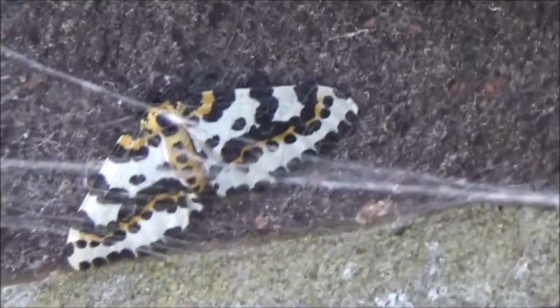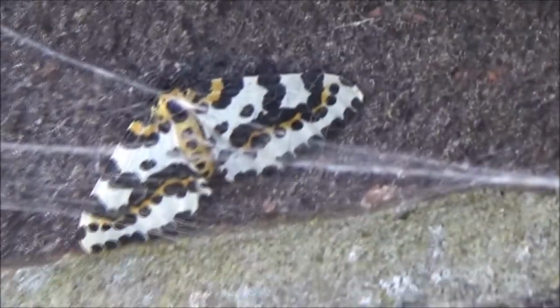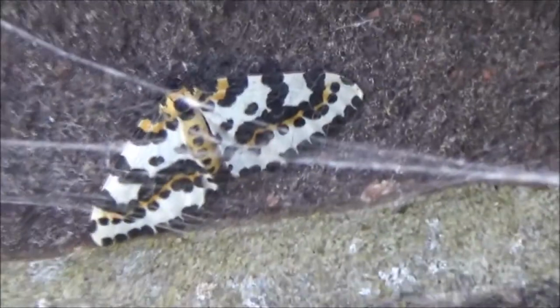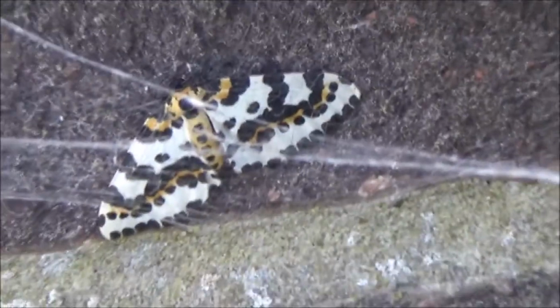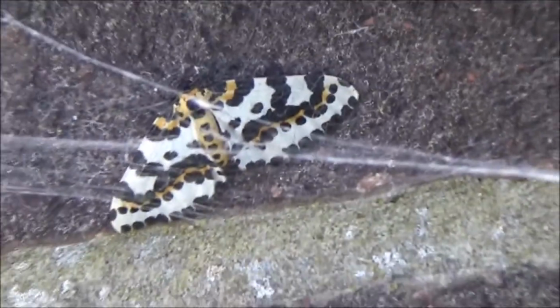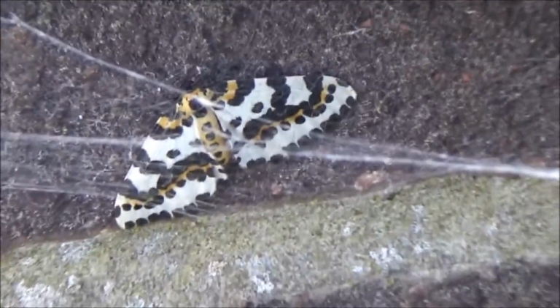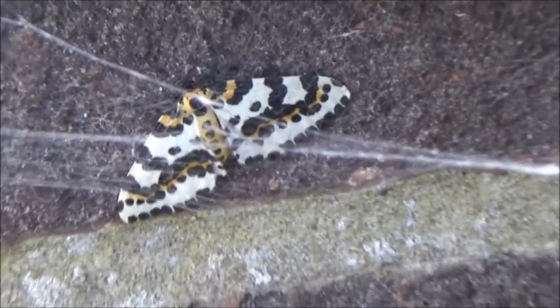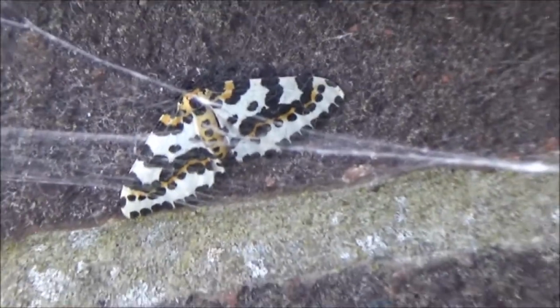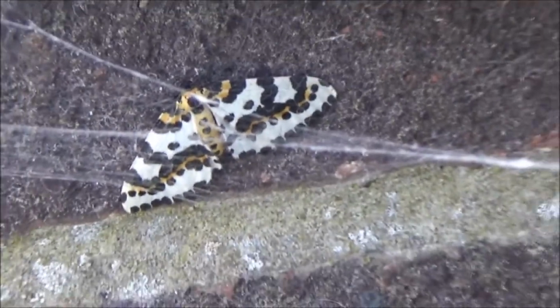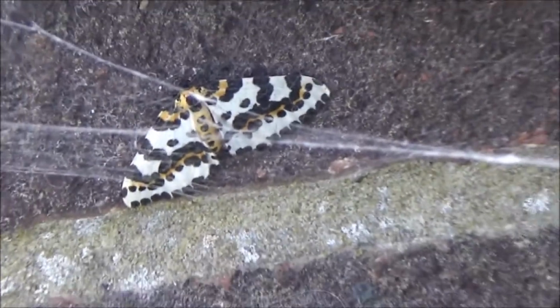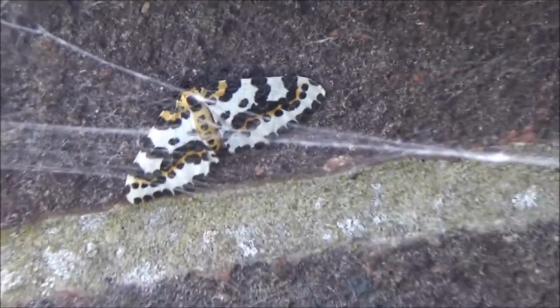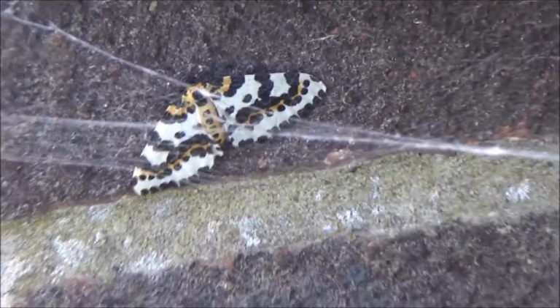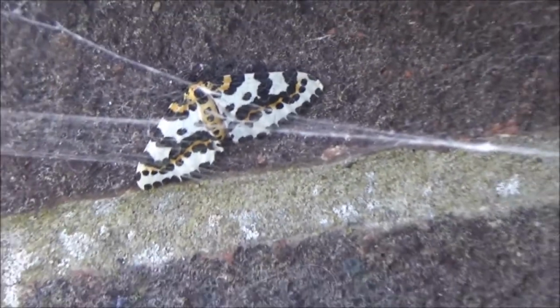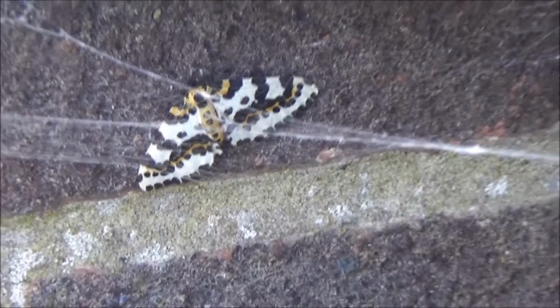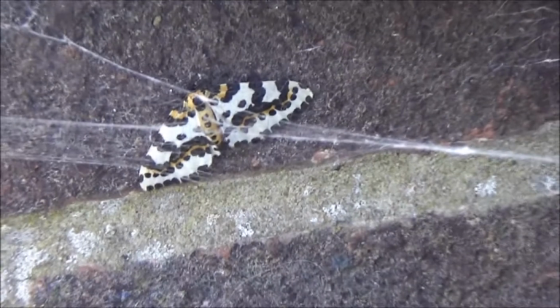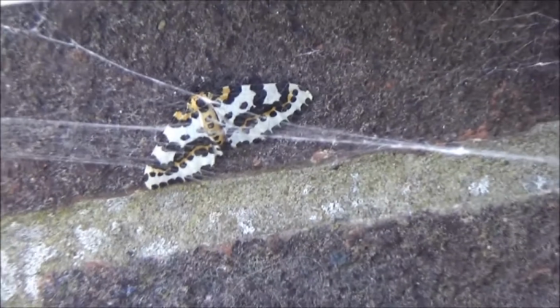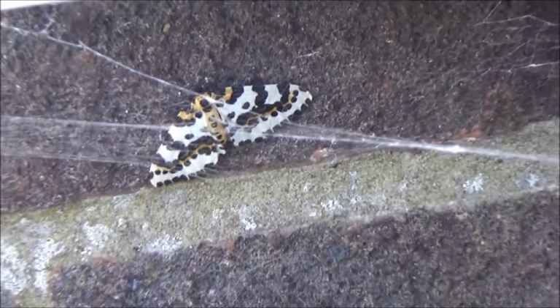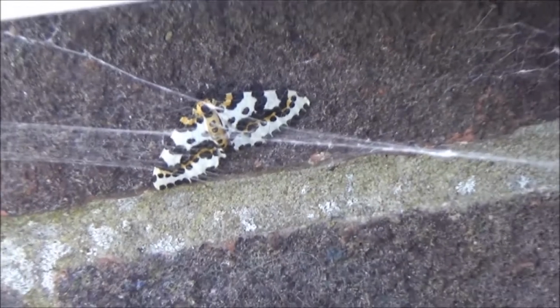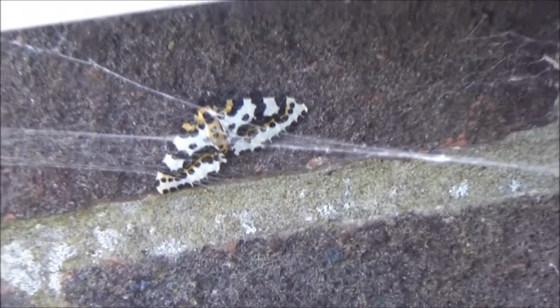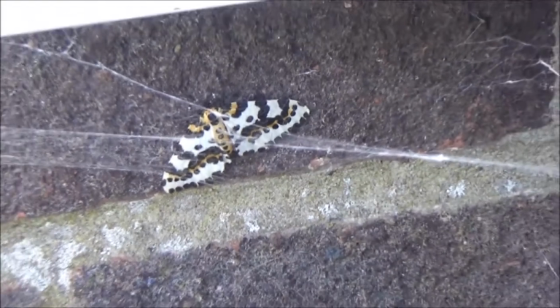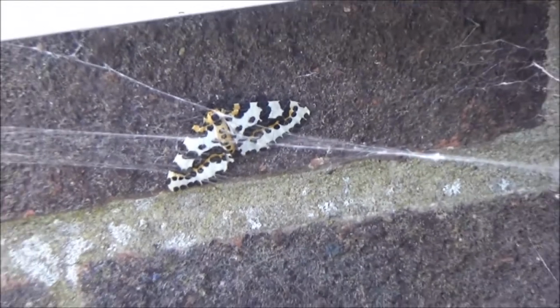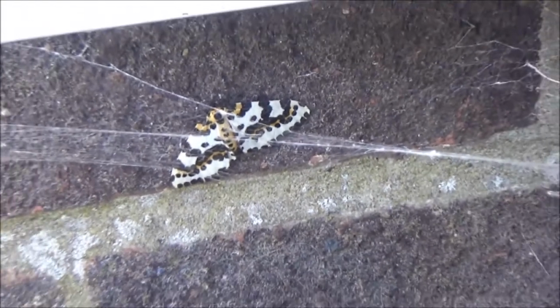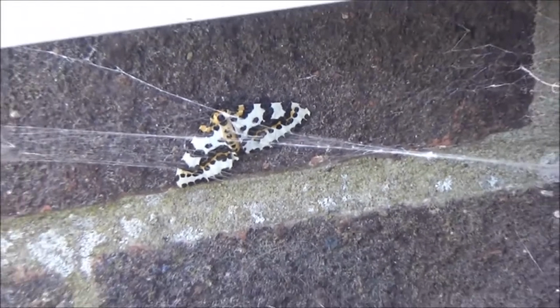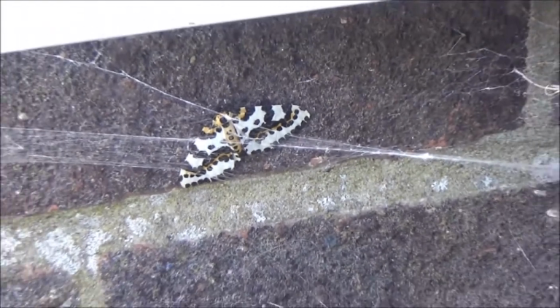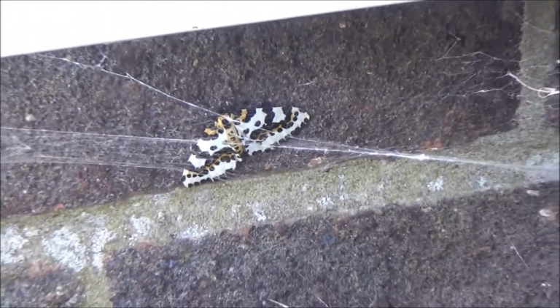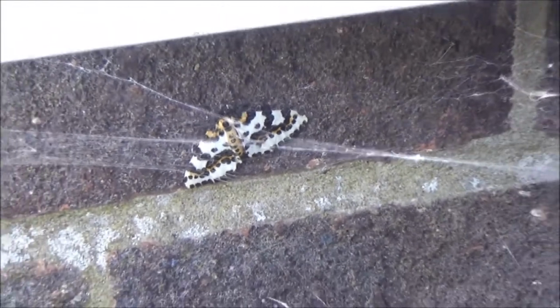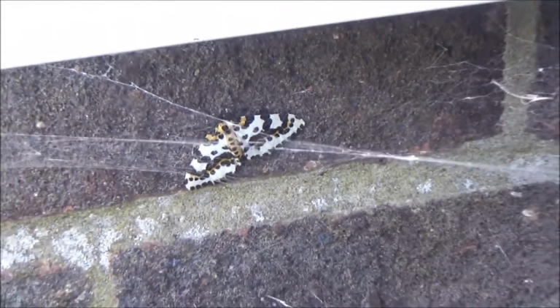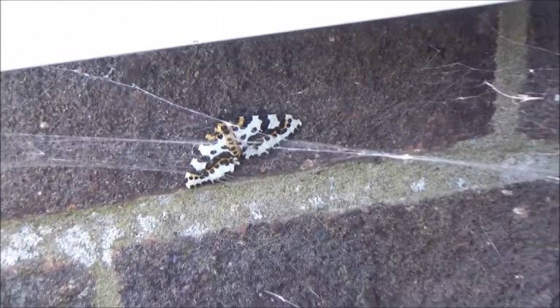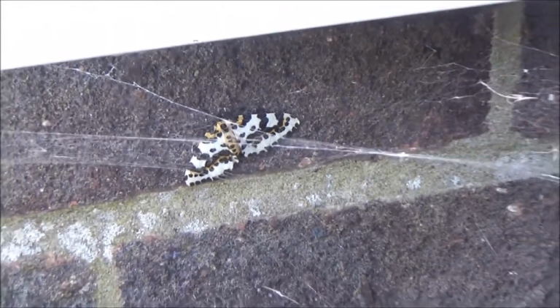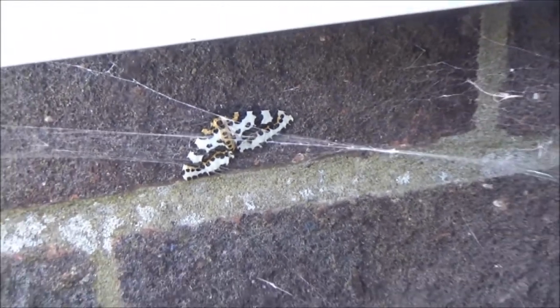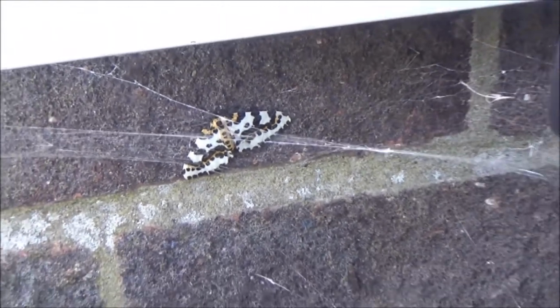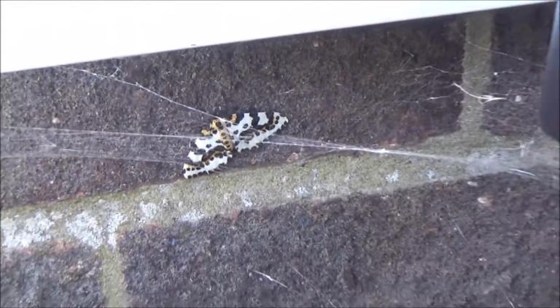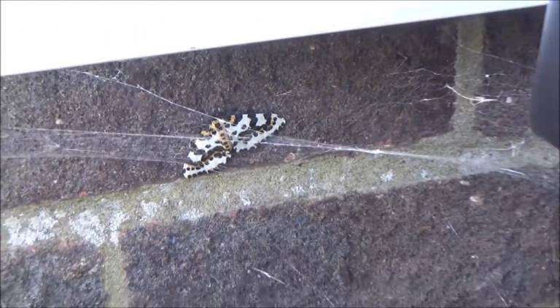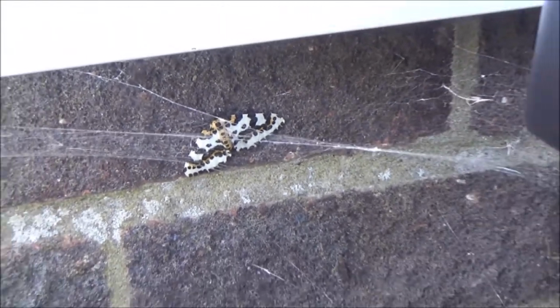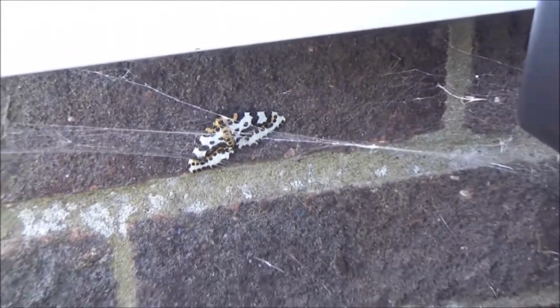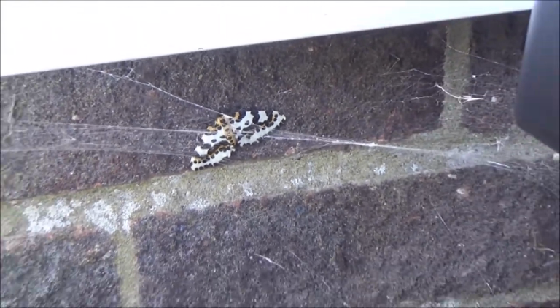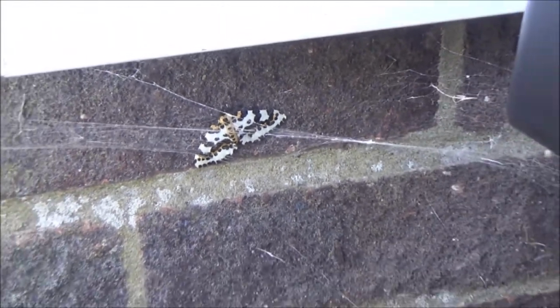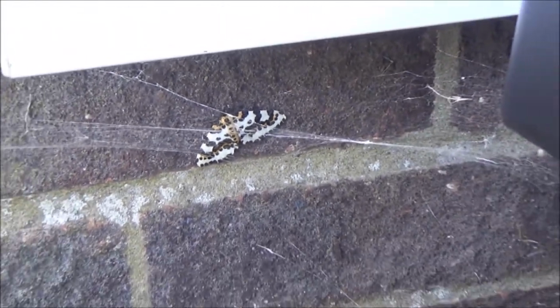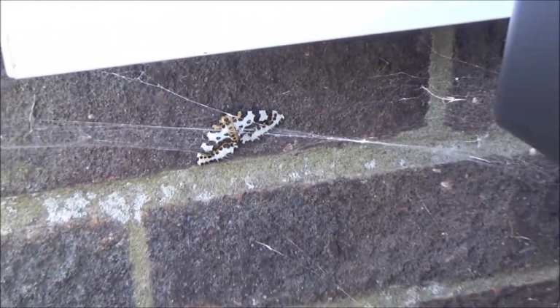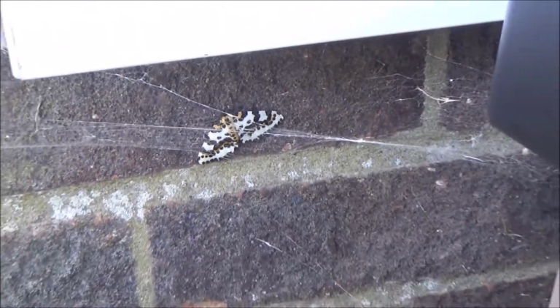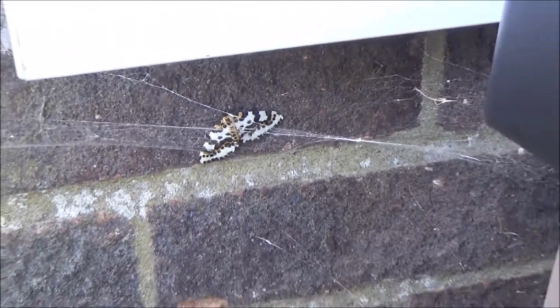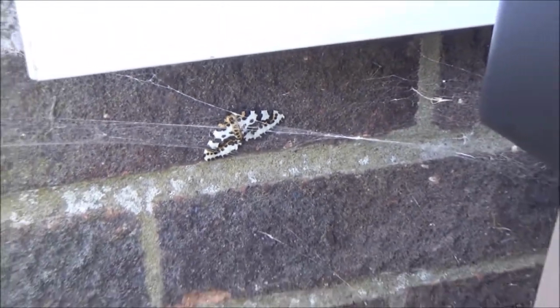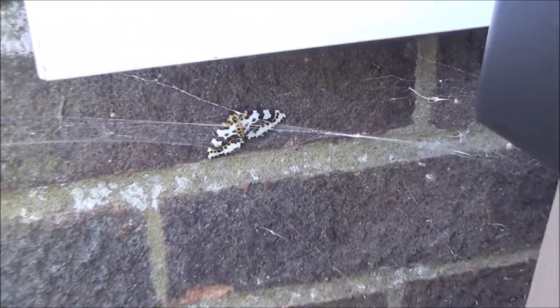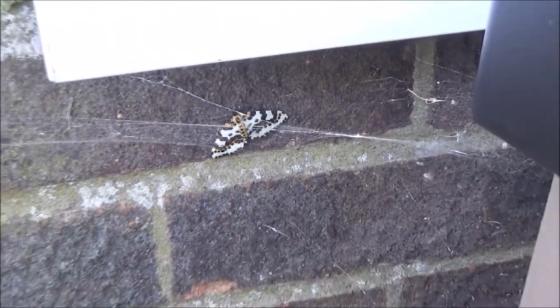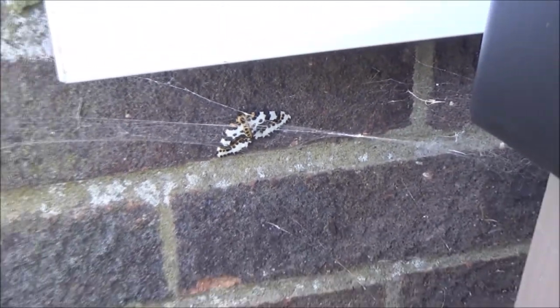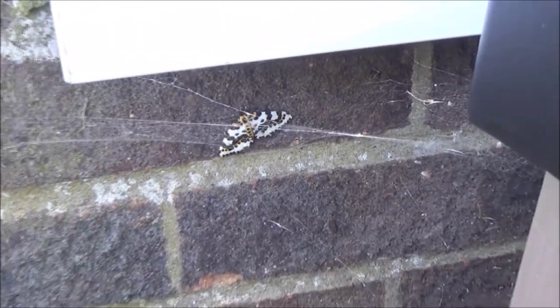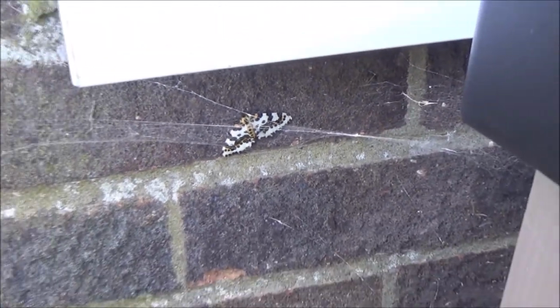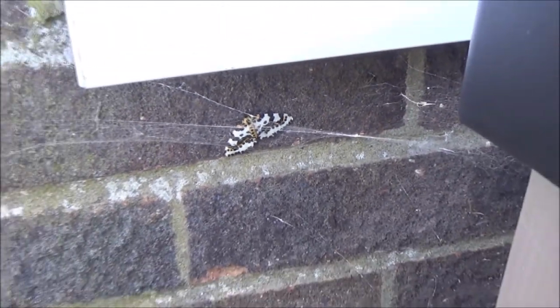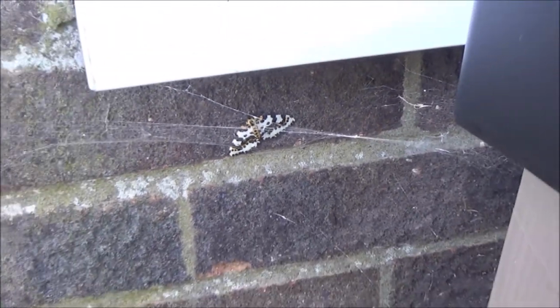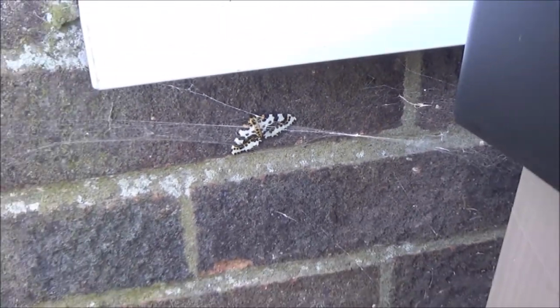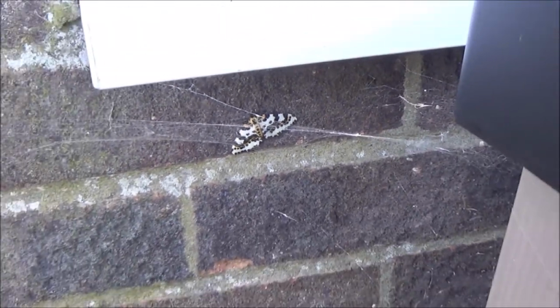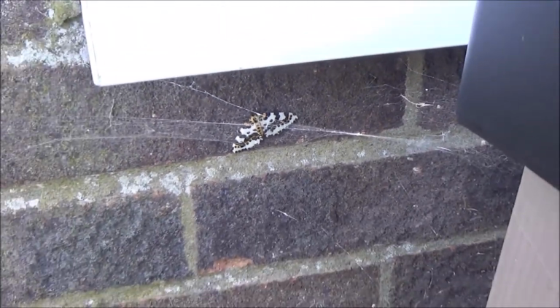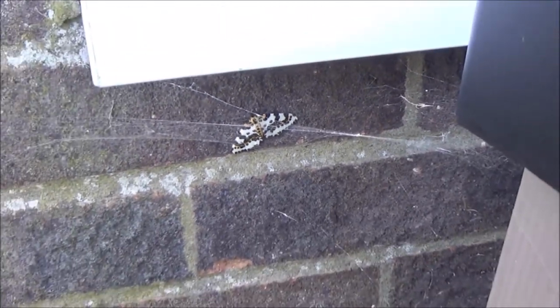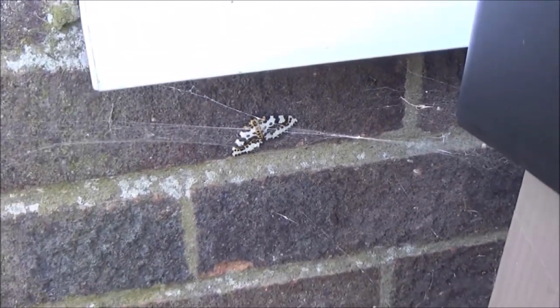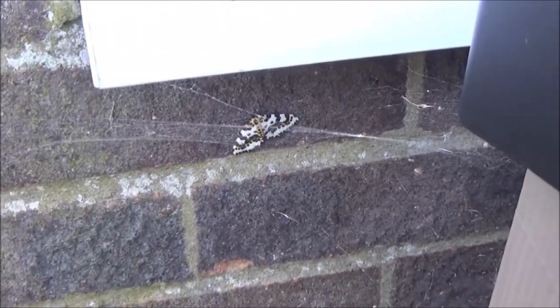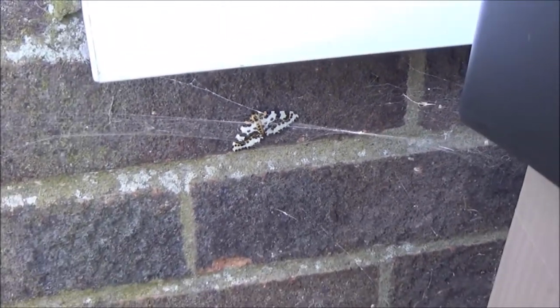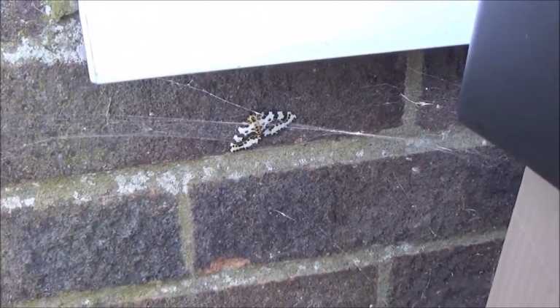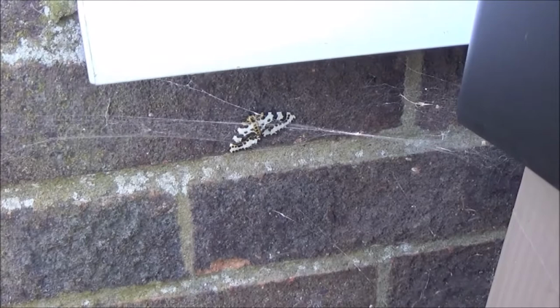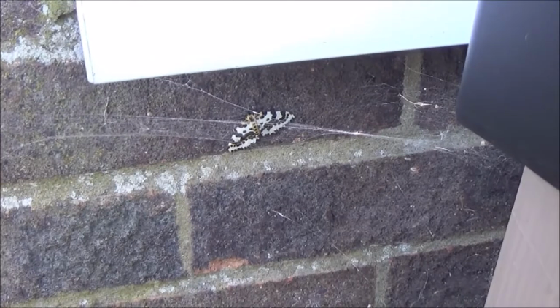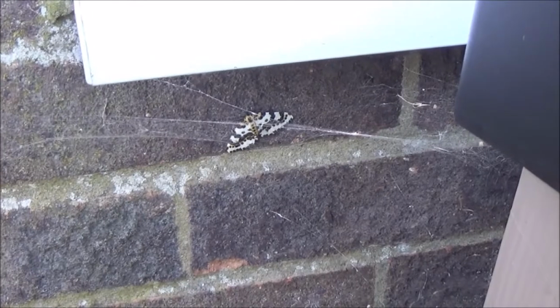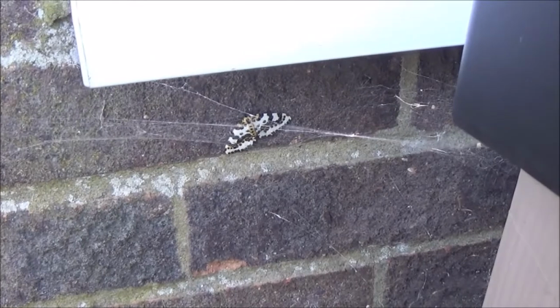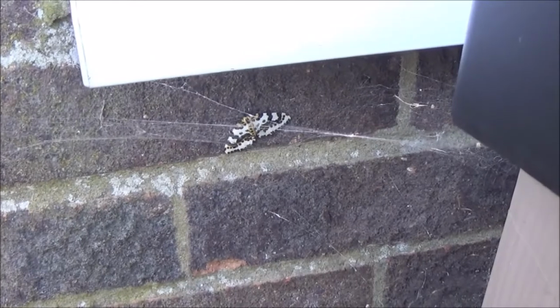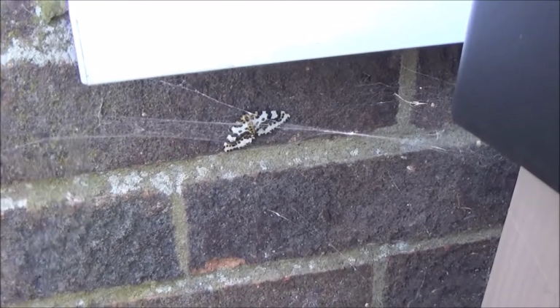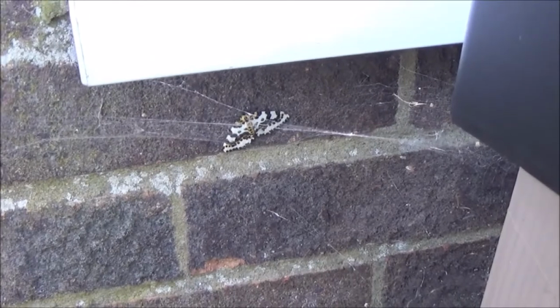It's the time of year when you get interesting moths. Let's film it. Thanks for watching.